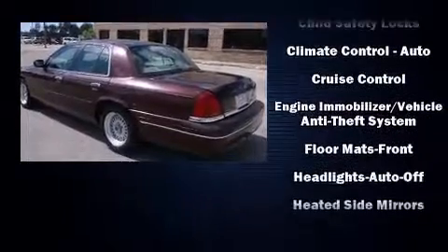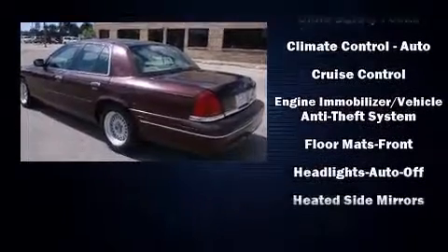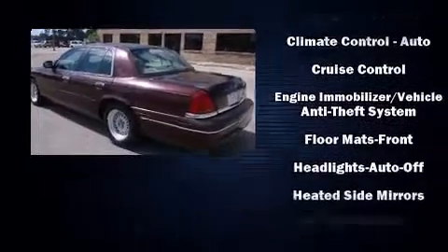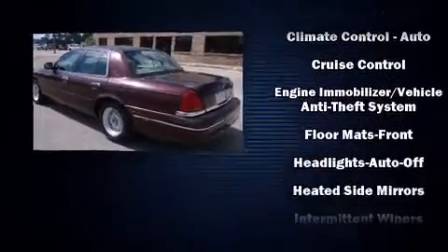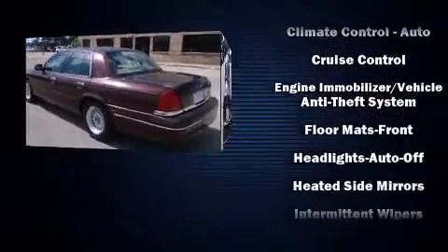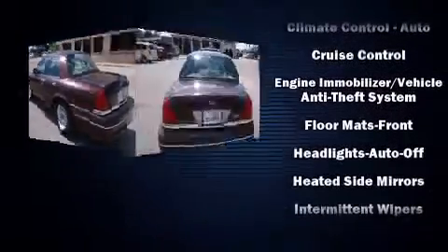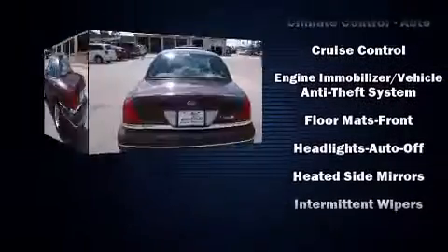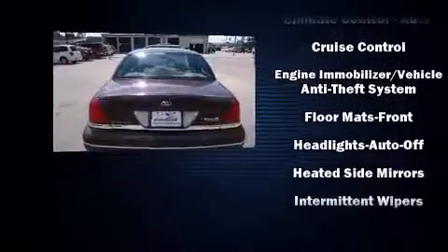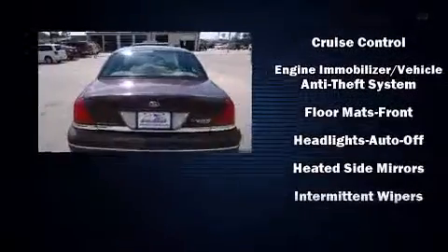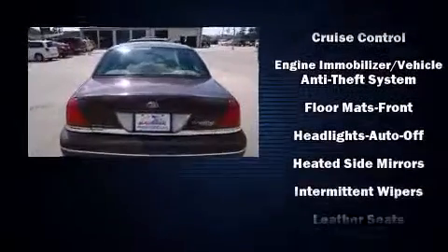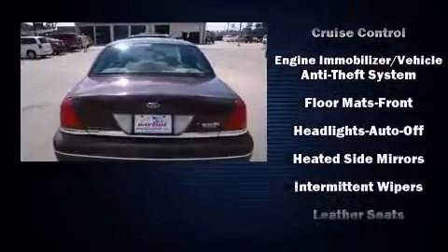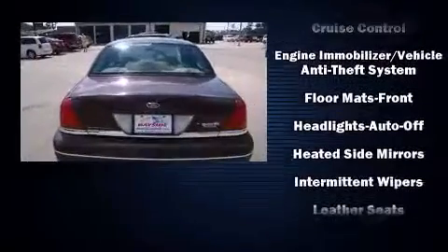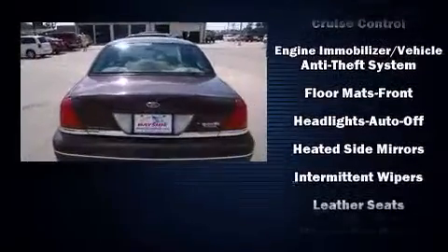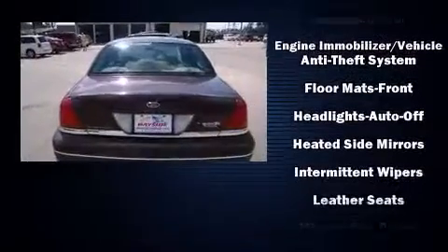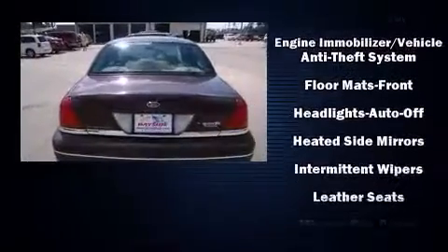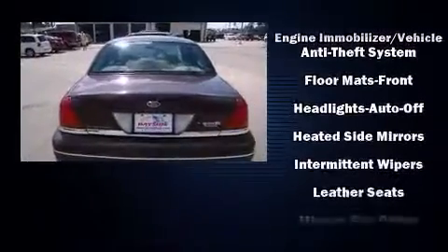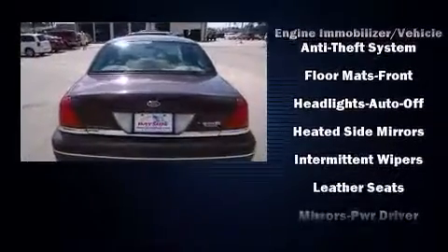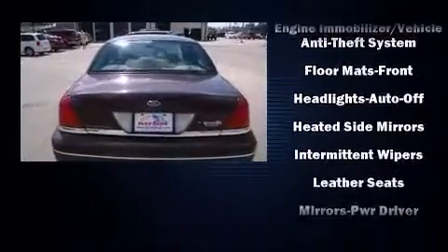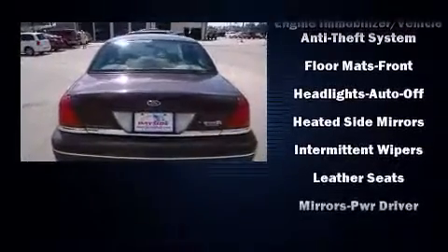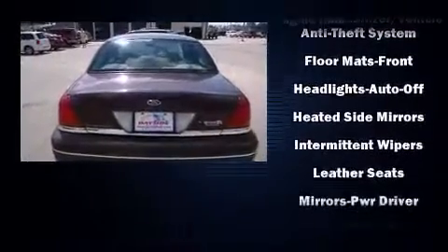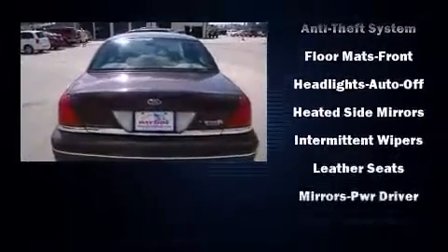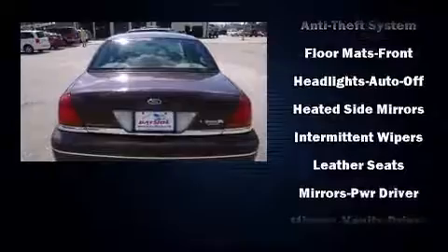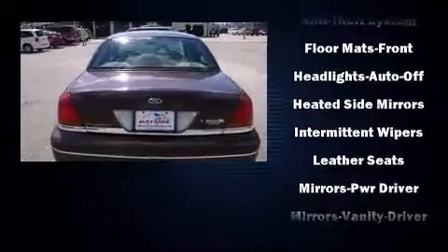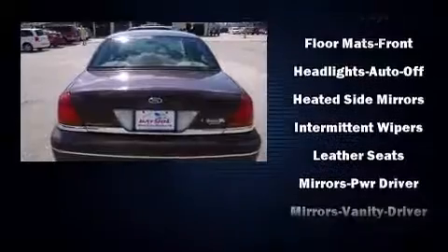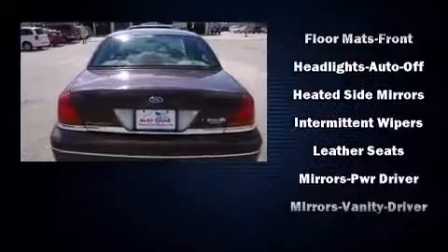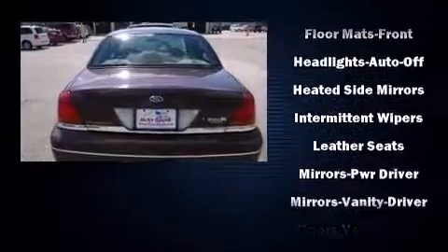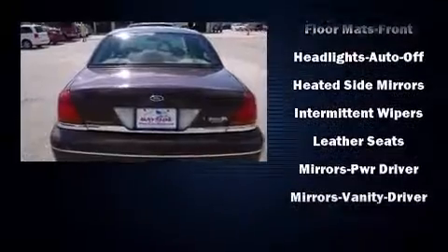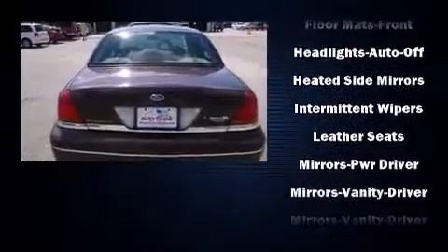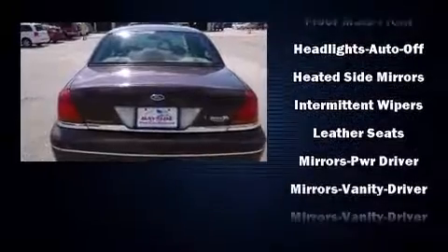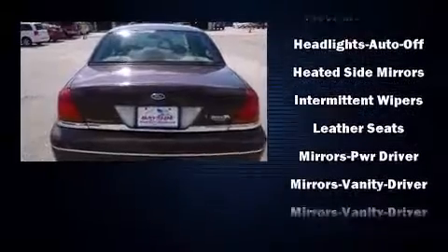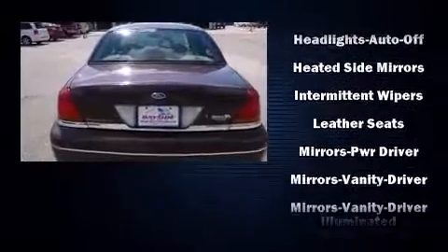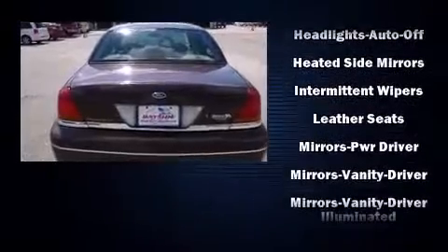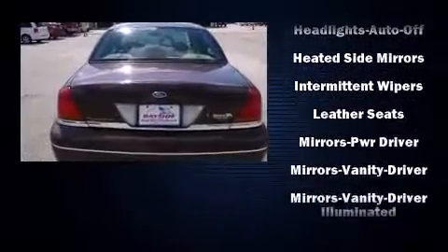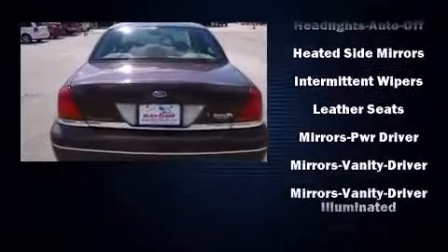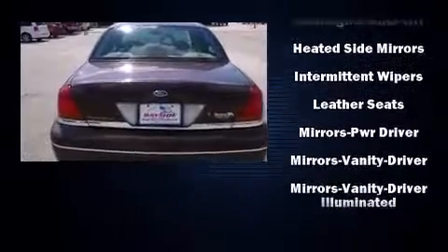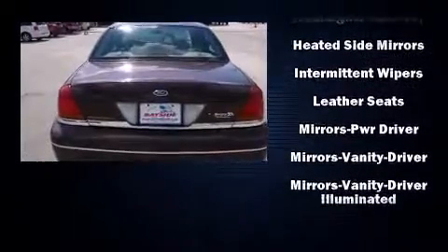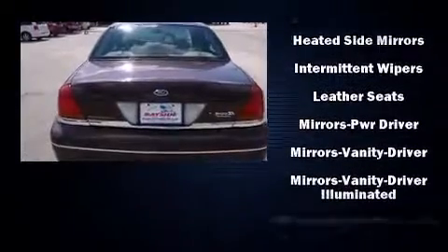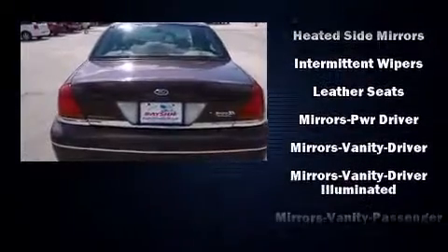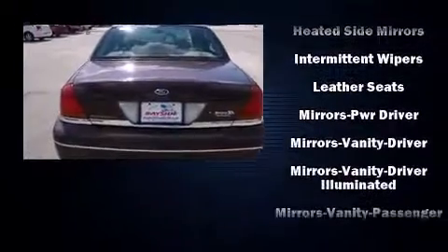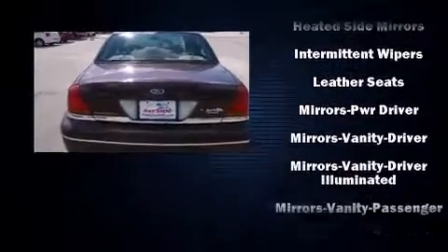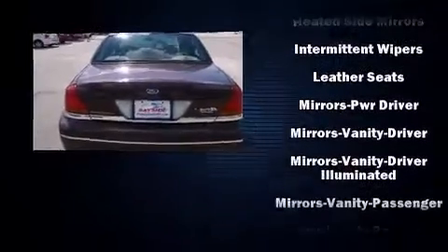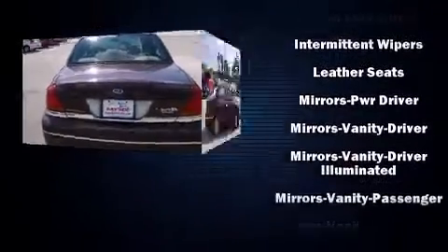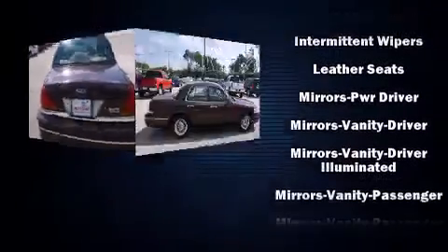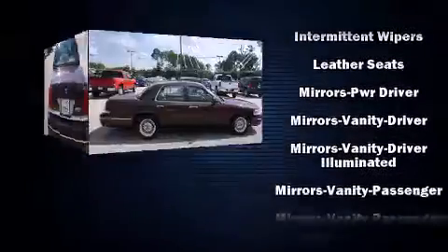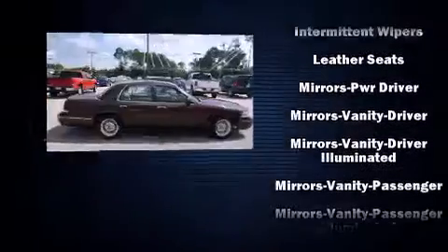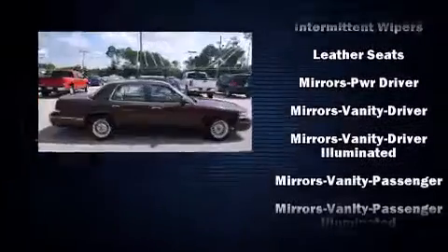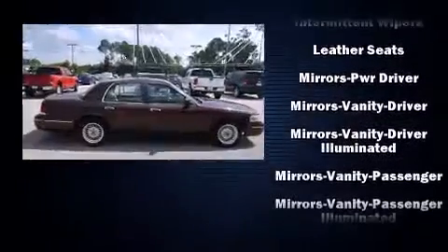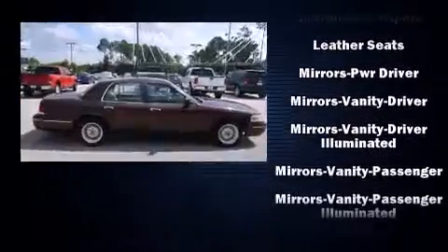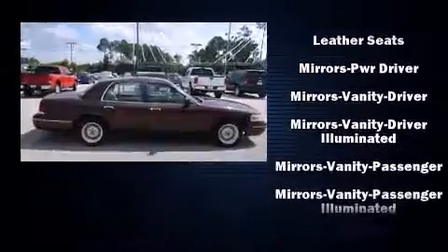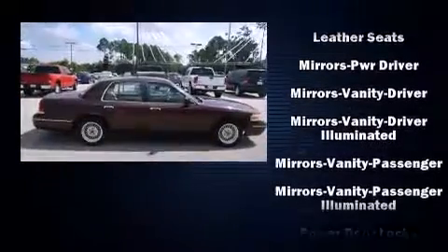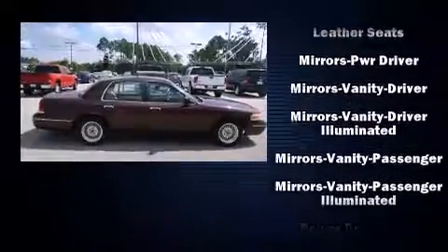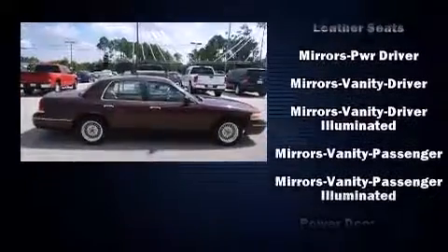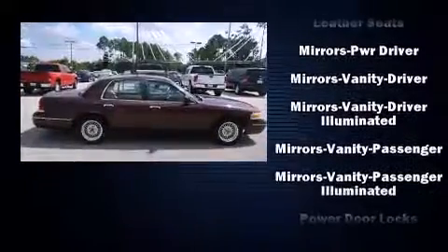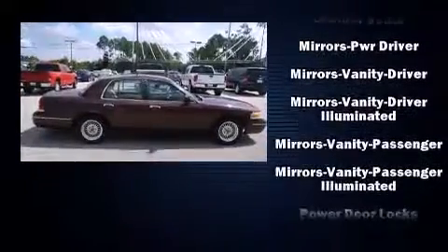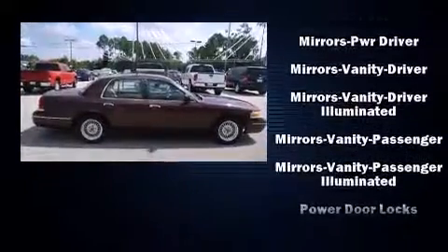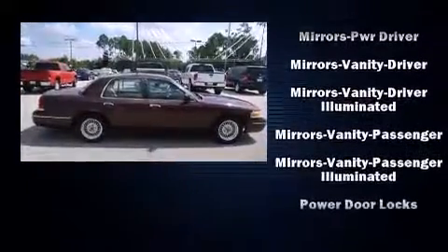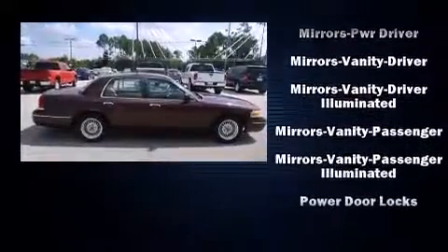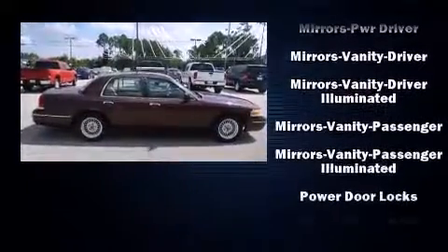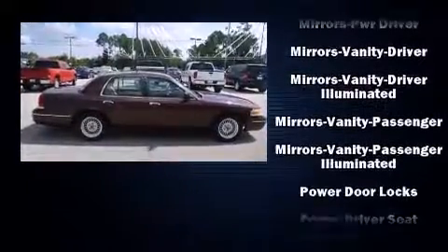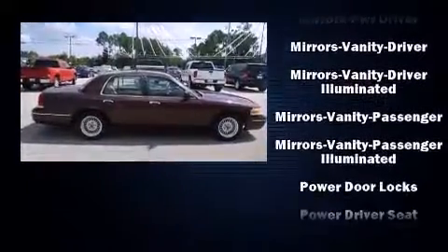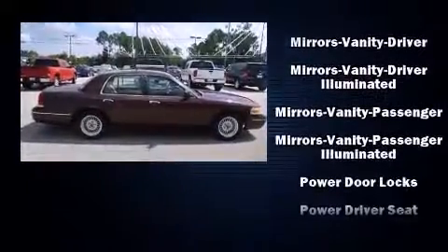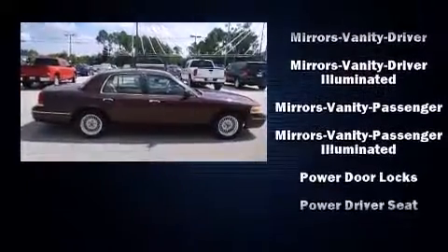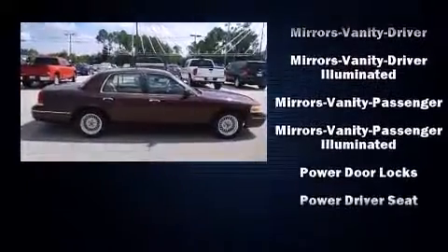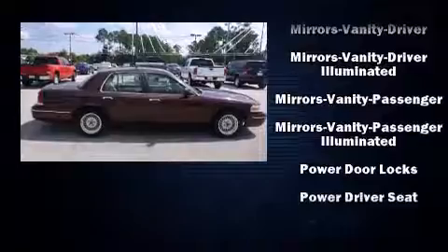Audio features include an AM-FM radio, a cassette player, steering wheel mounted audio controls, and four well-positioned speakers.